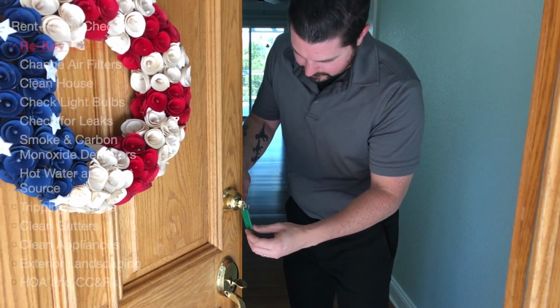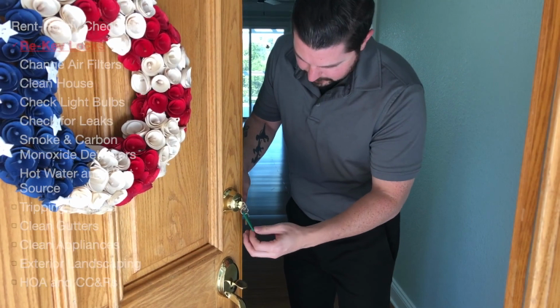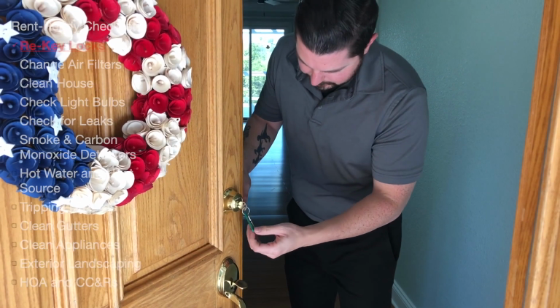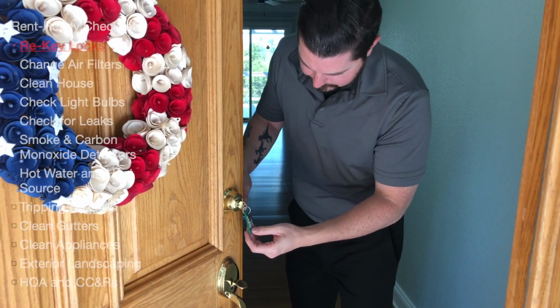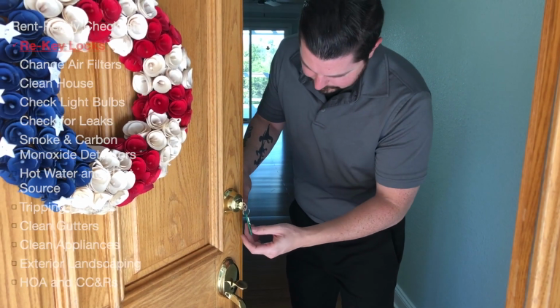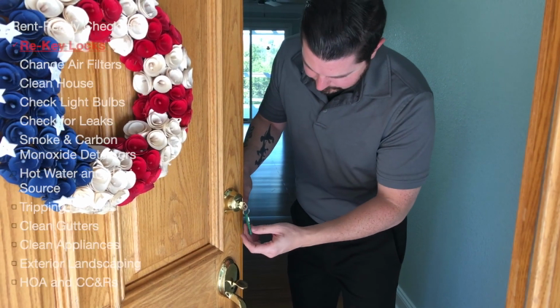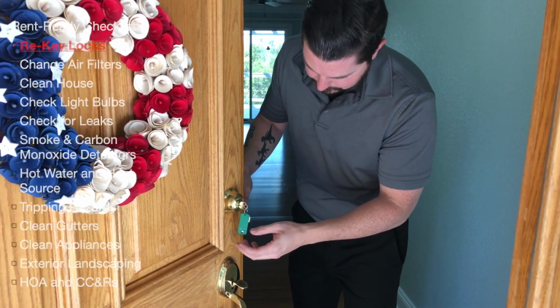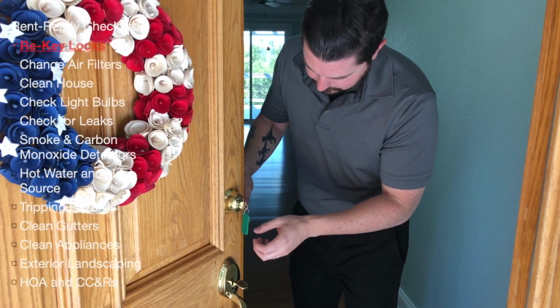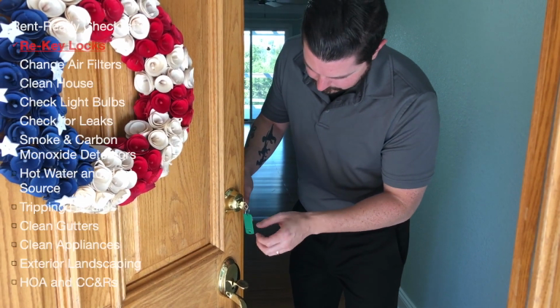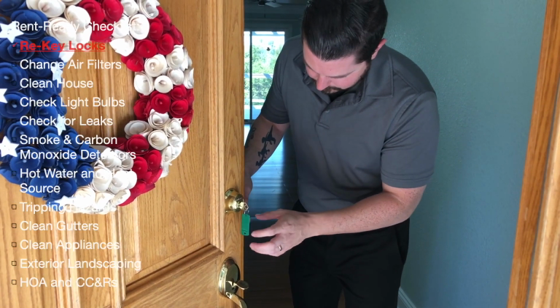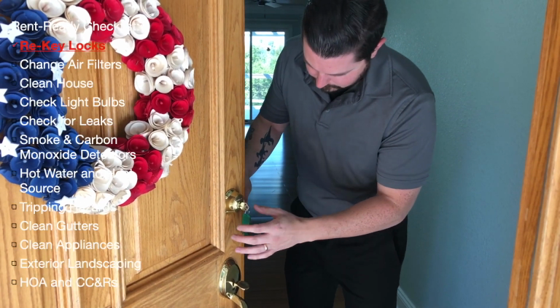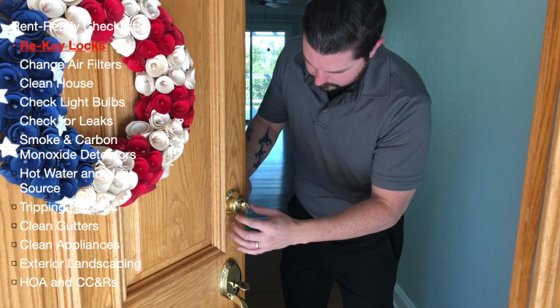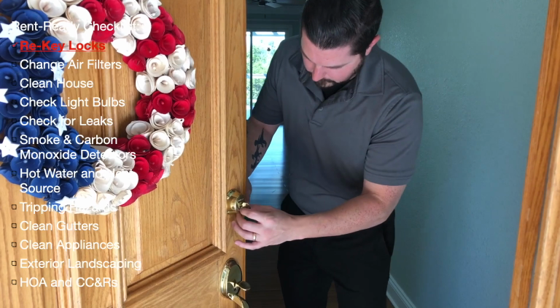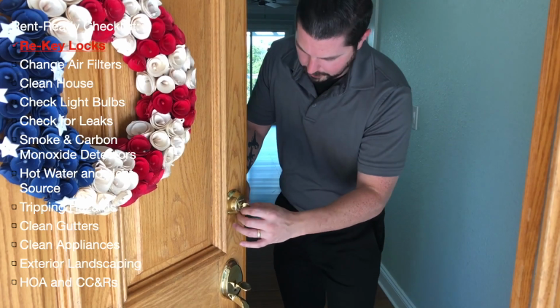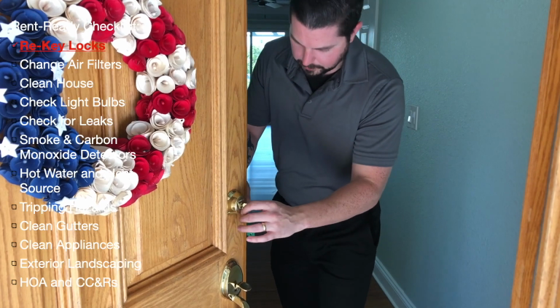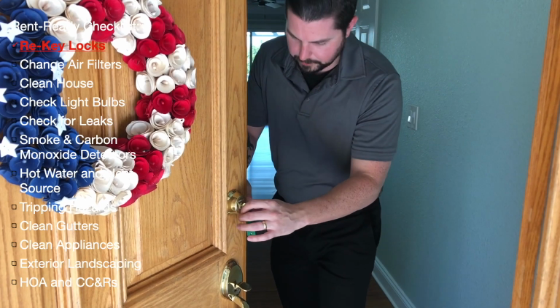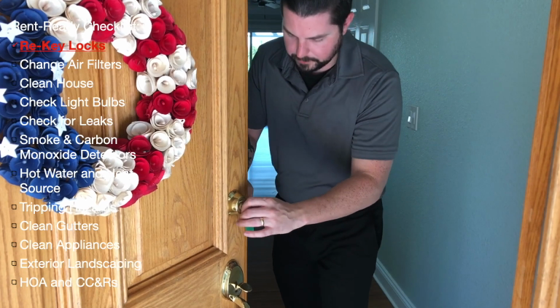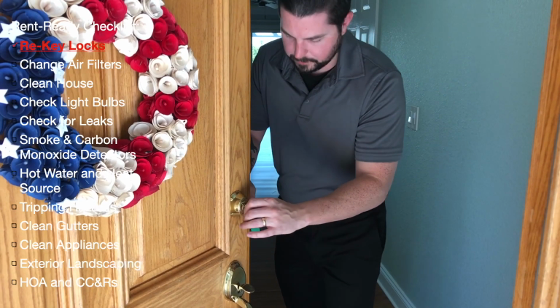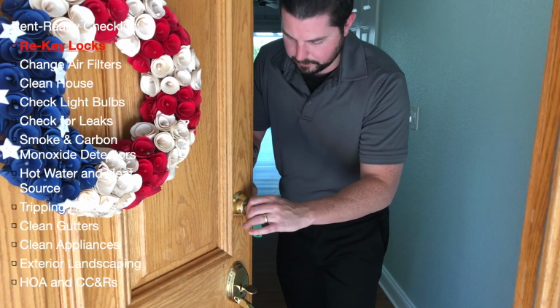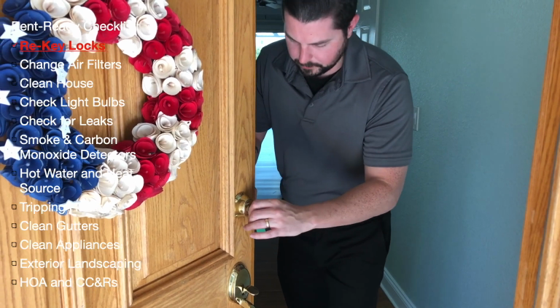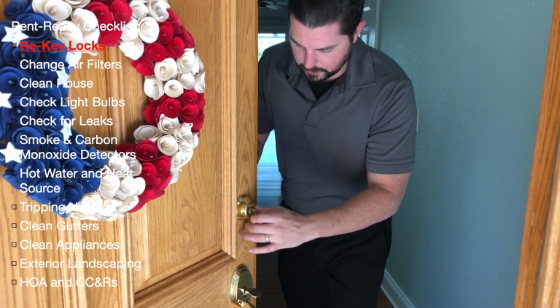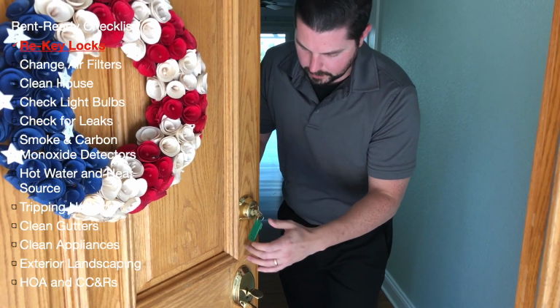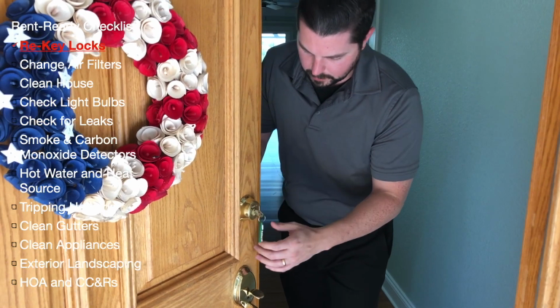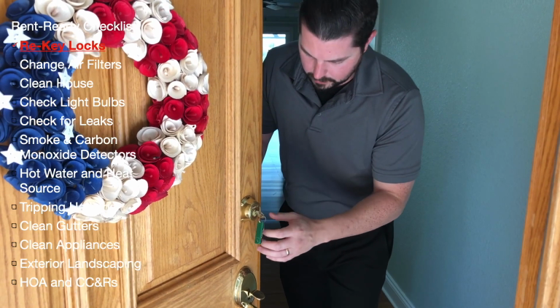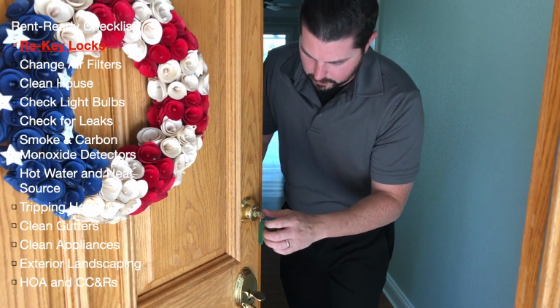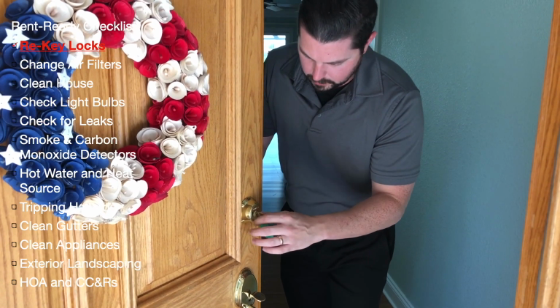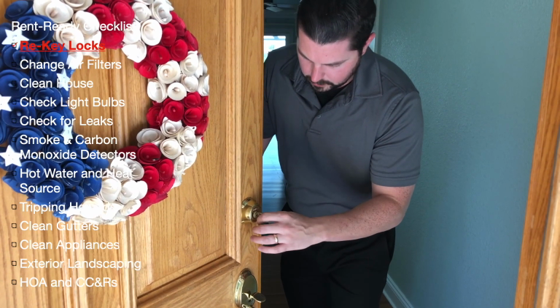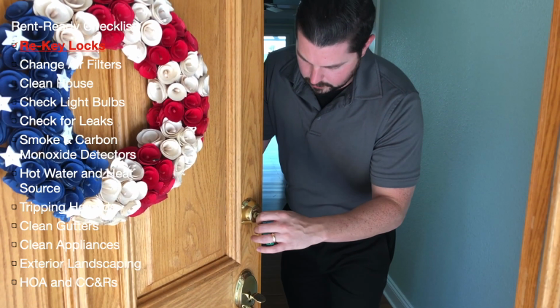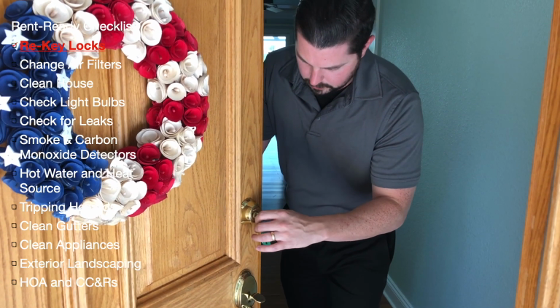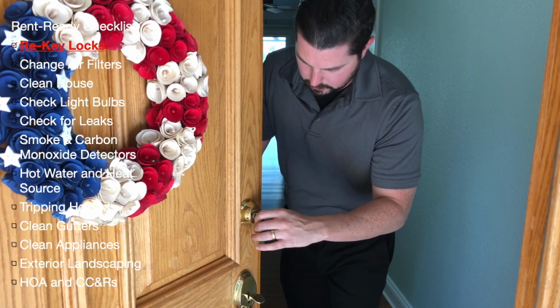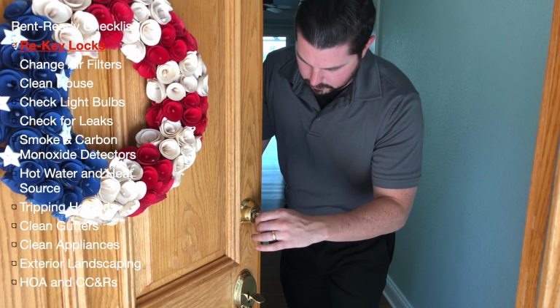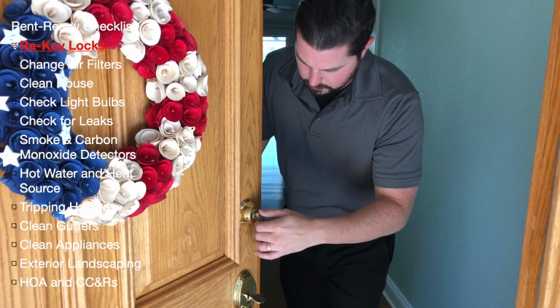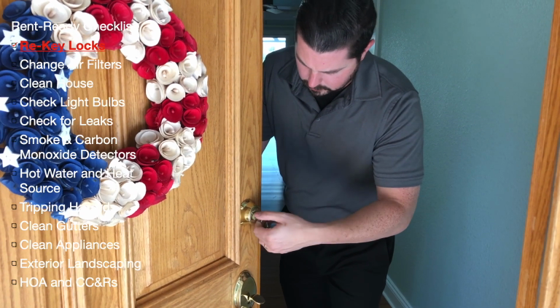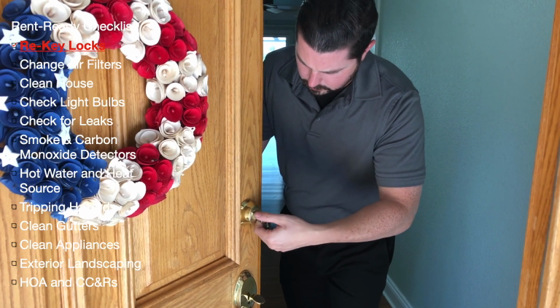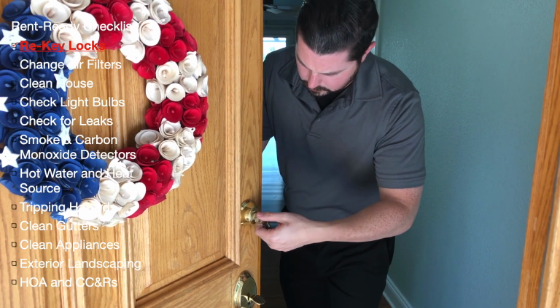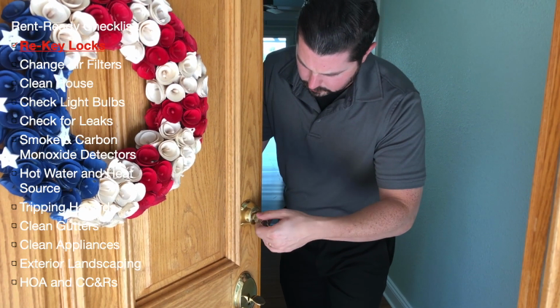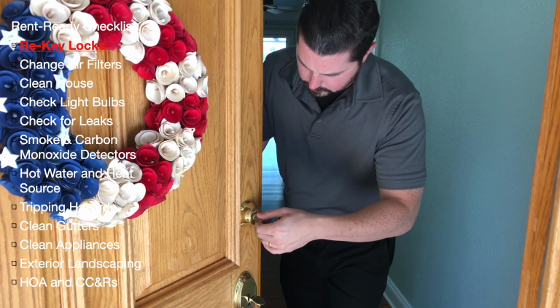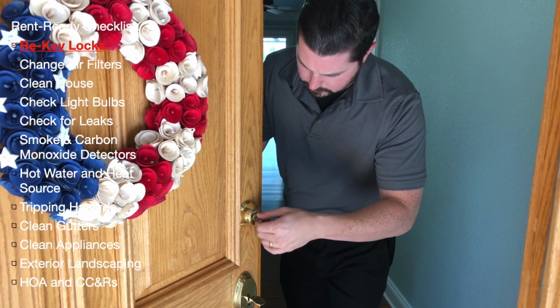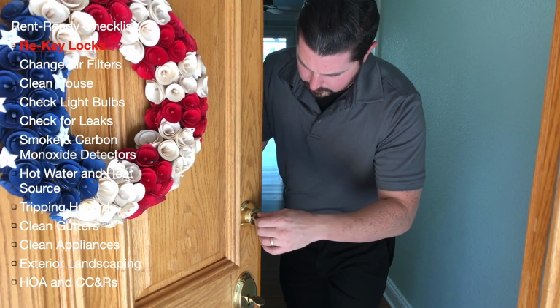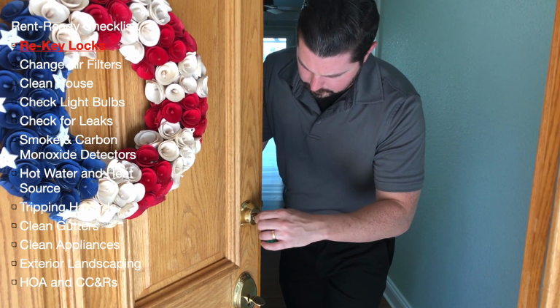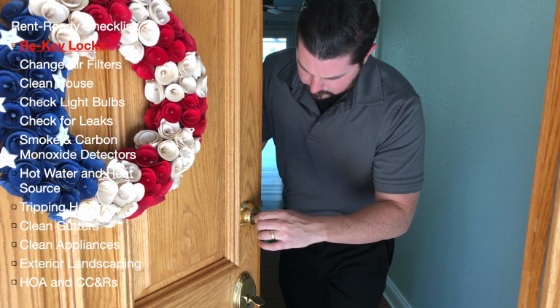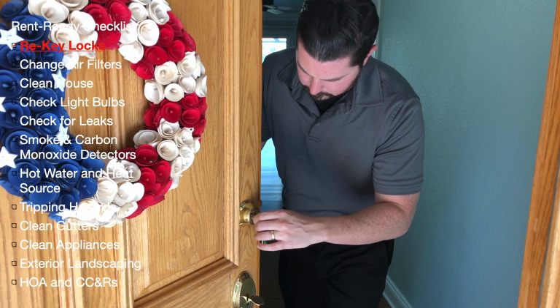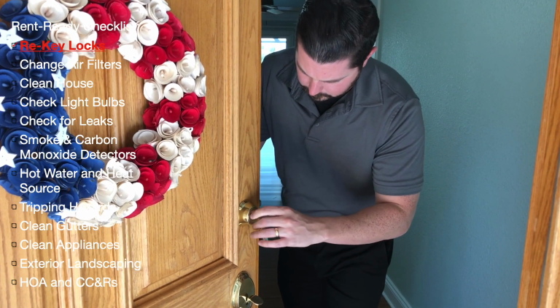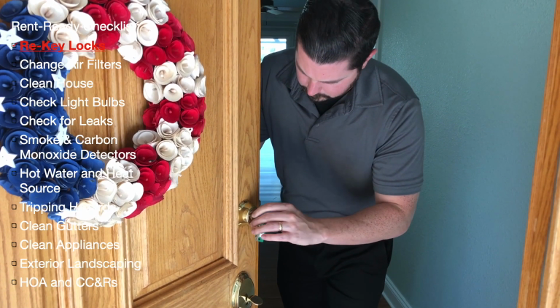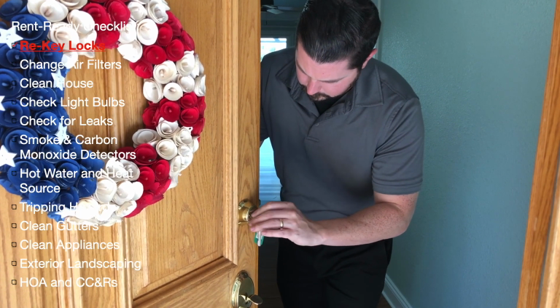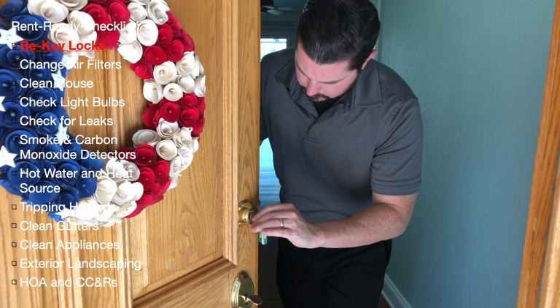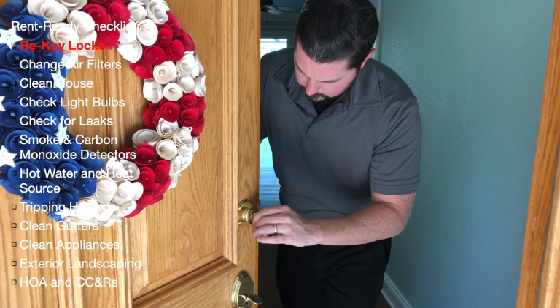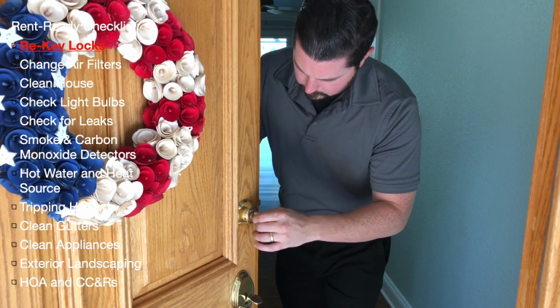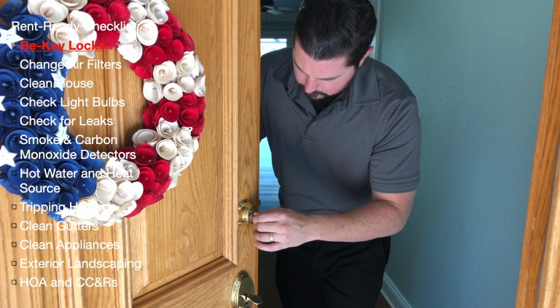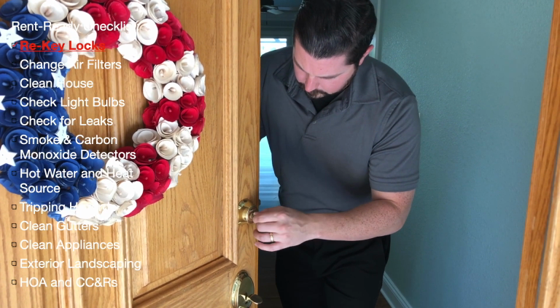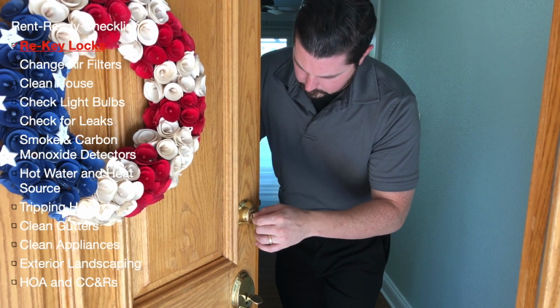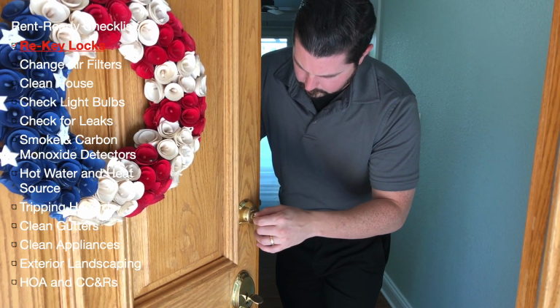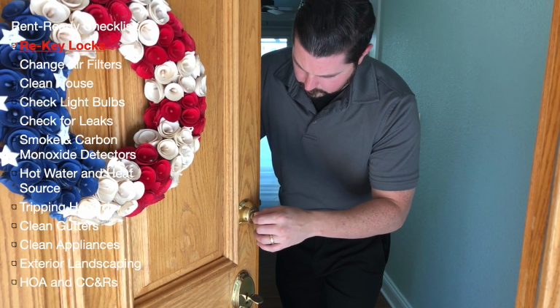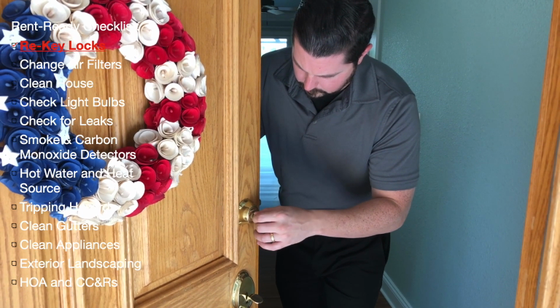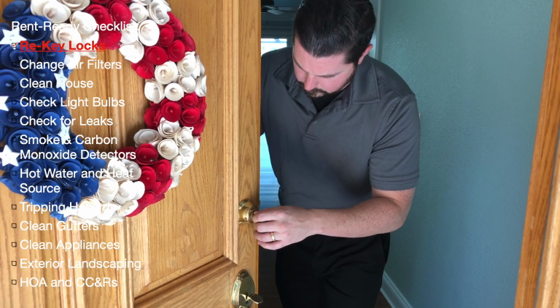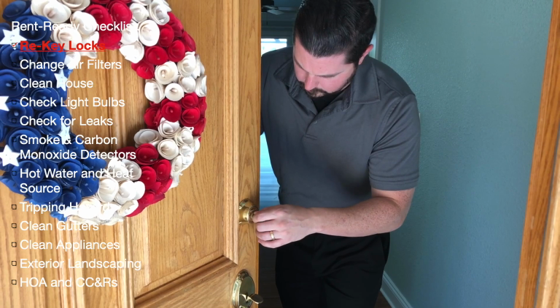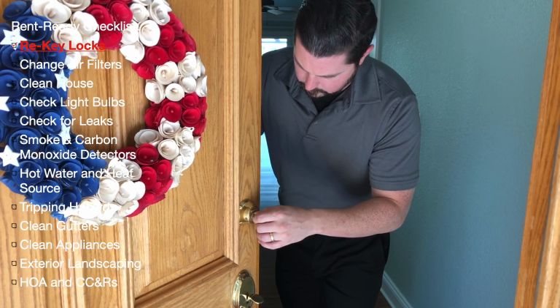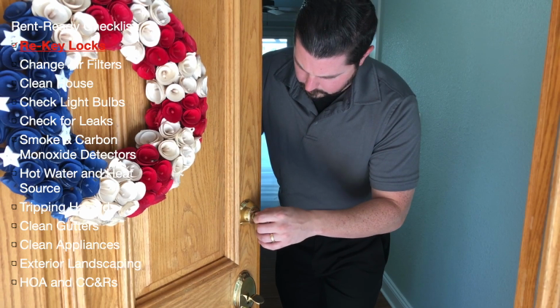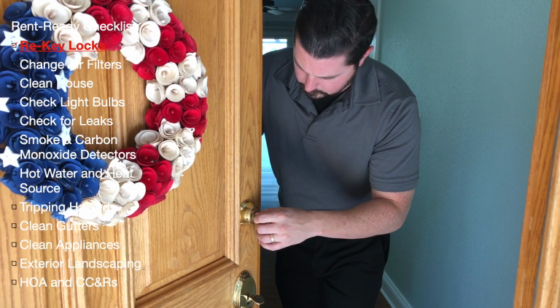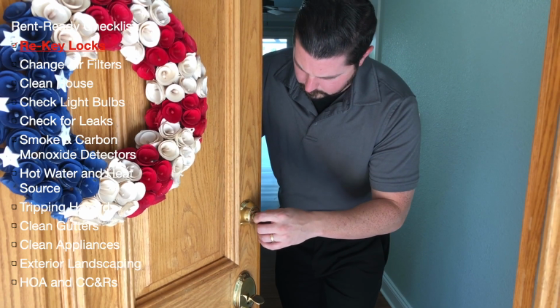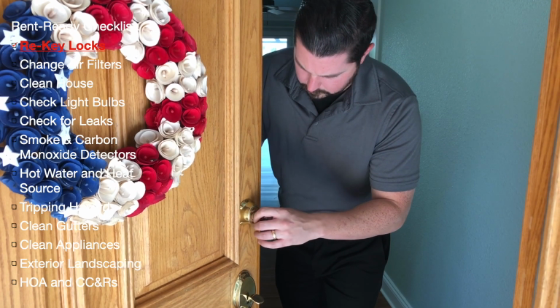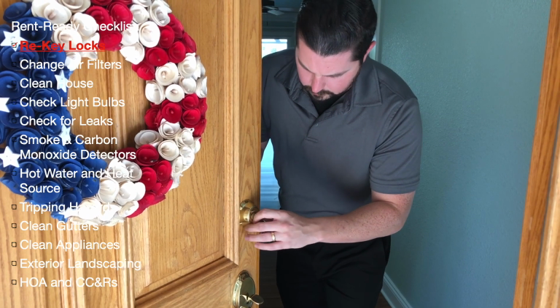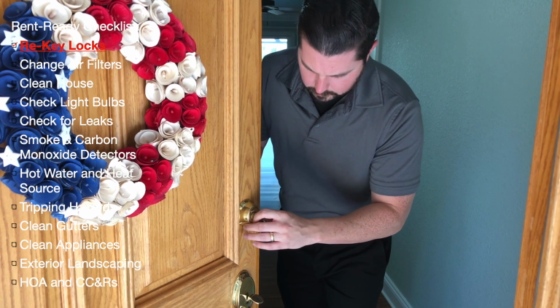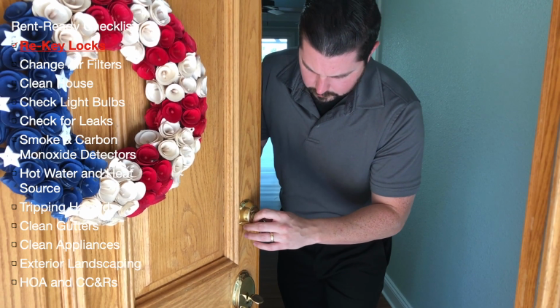To ensure the security of your new tenant, as well as to prevent unexpected visits from past tenants, it is critical to make sure that all the locks are changed on your property.